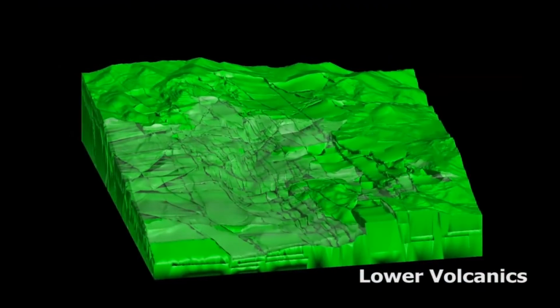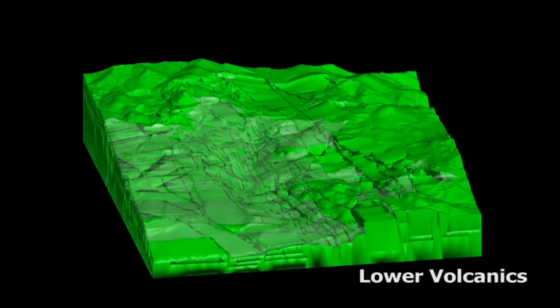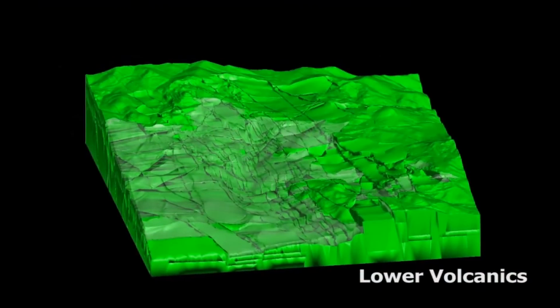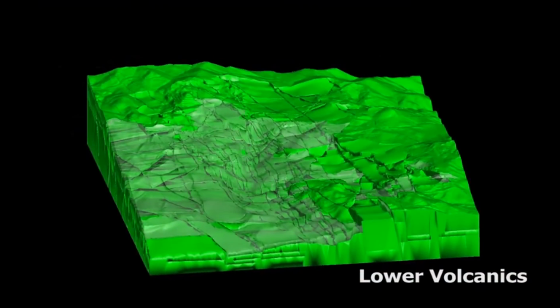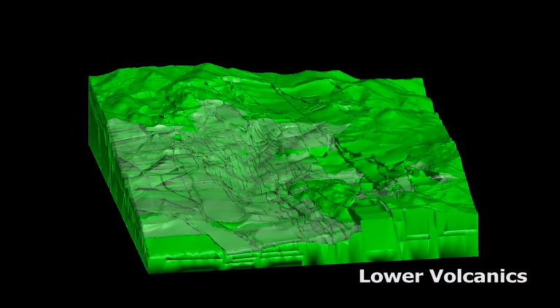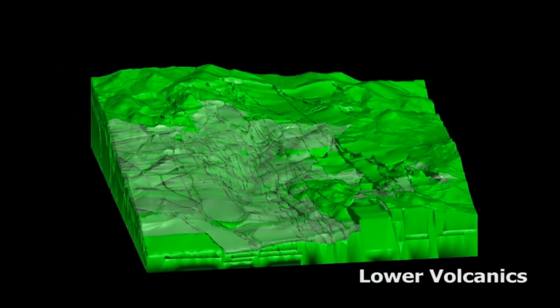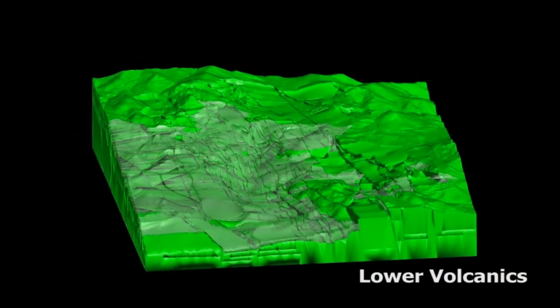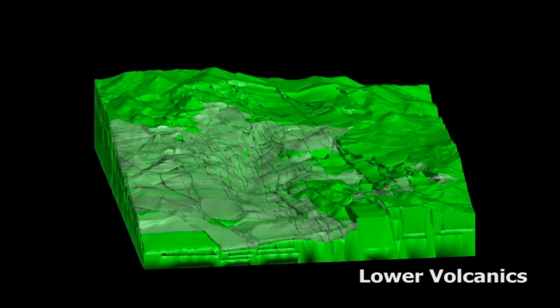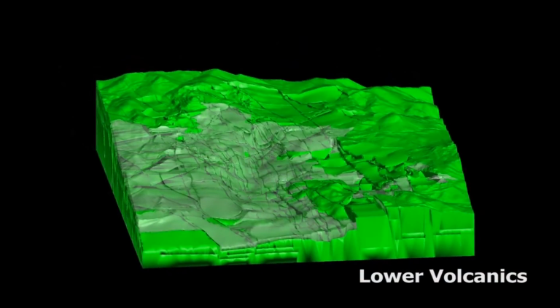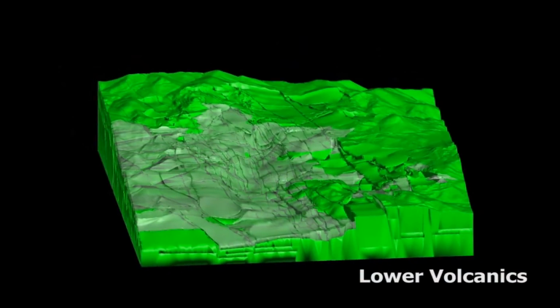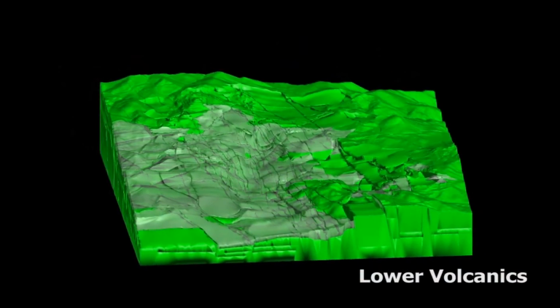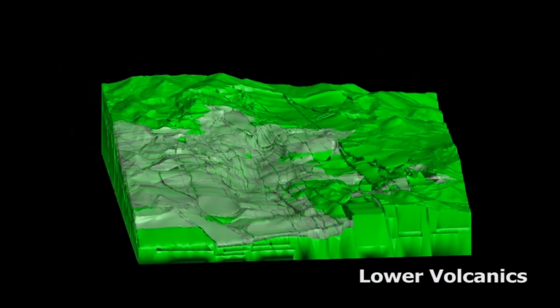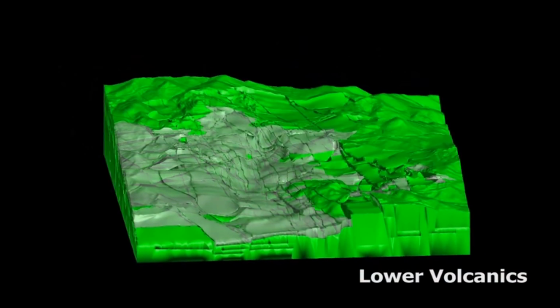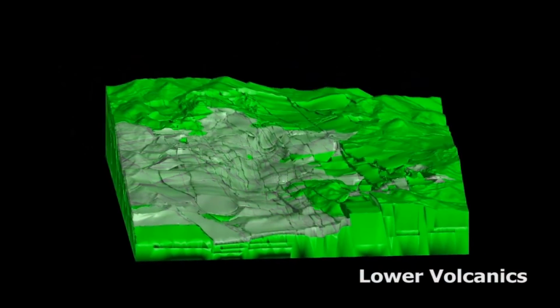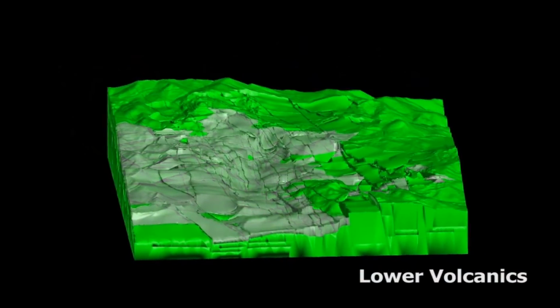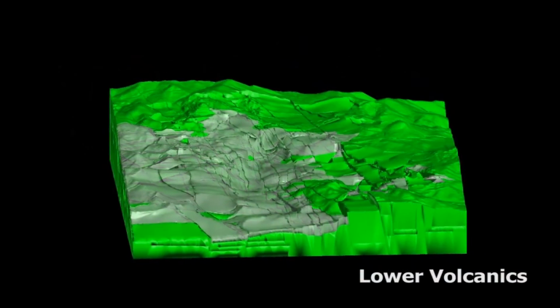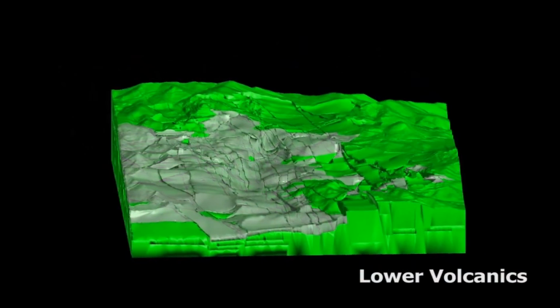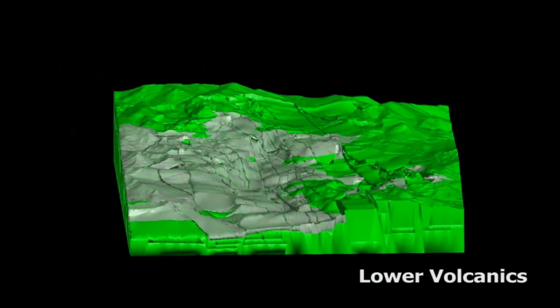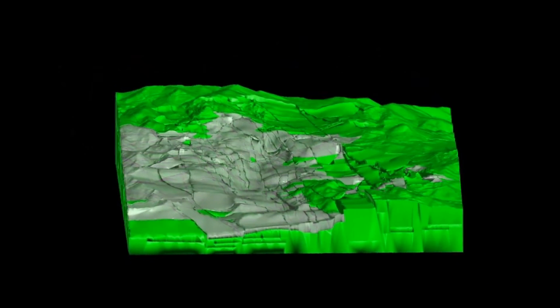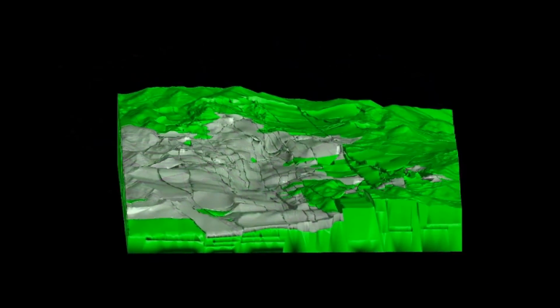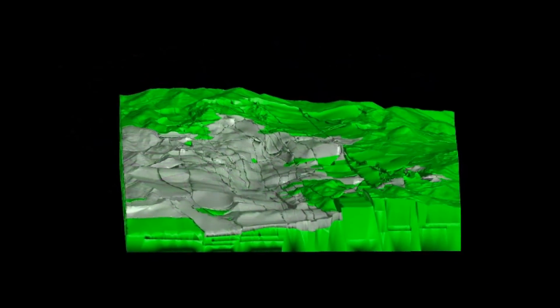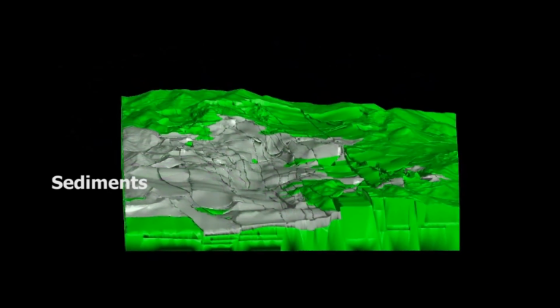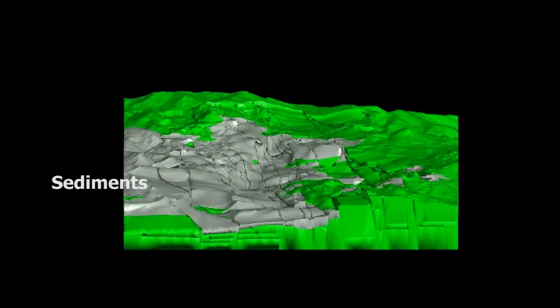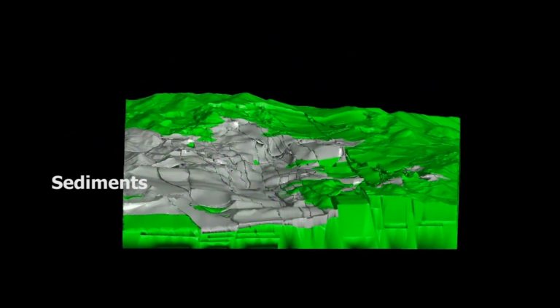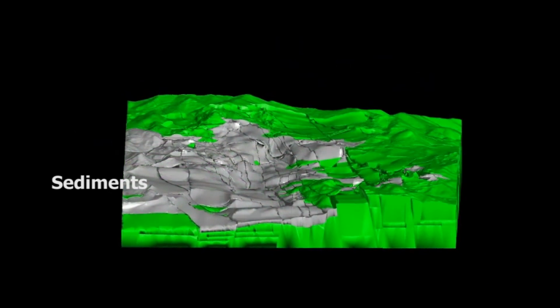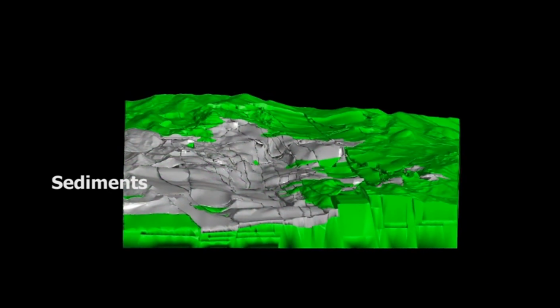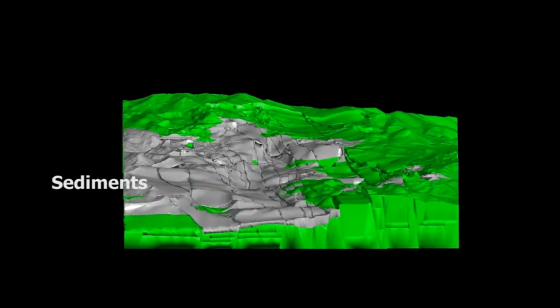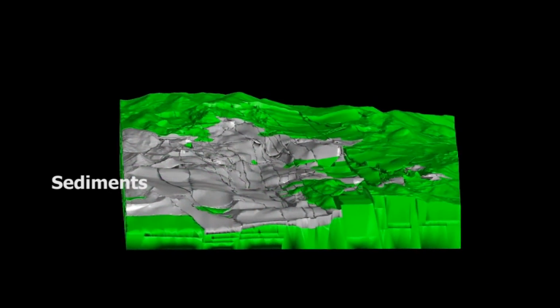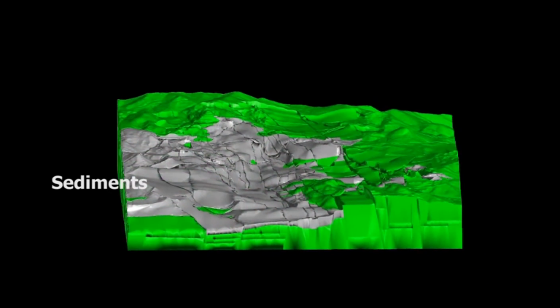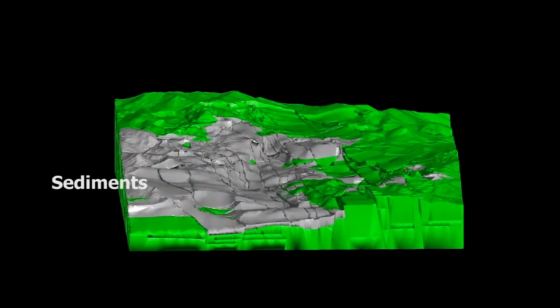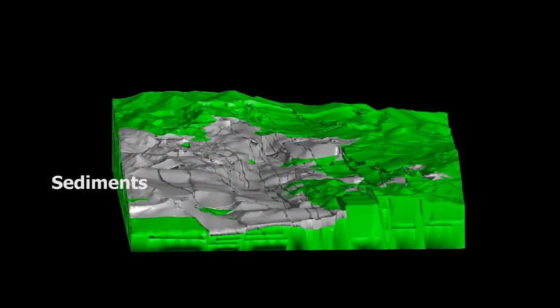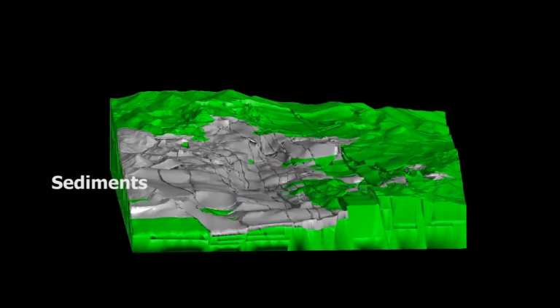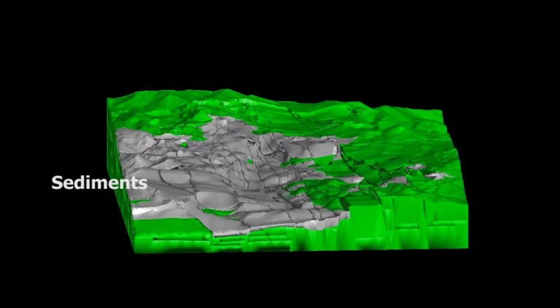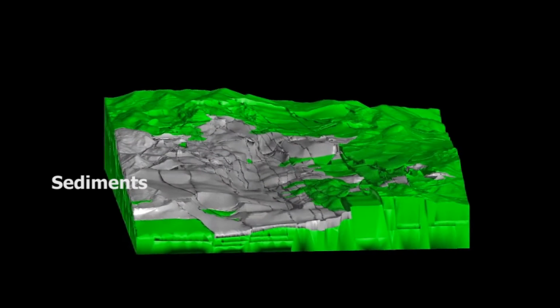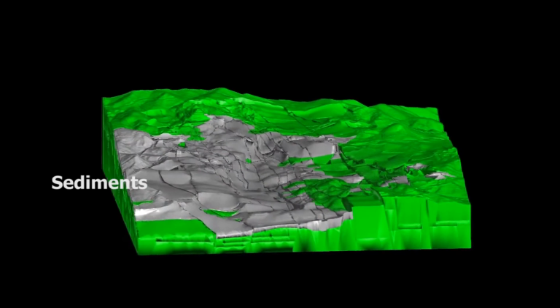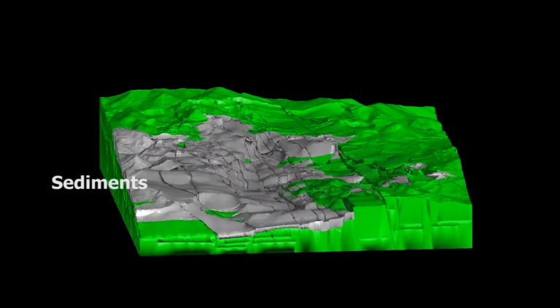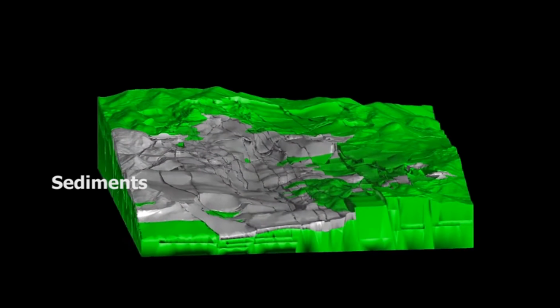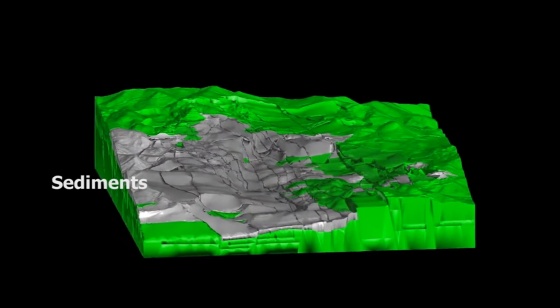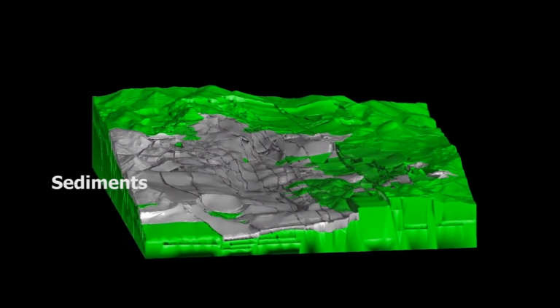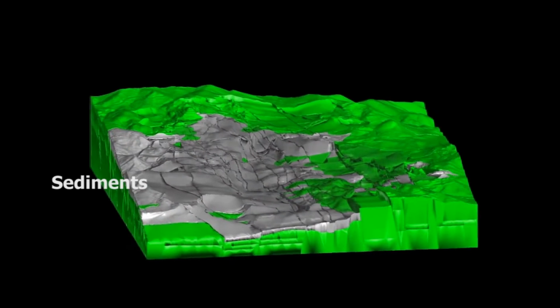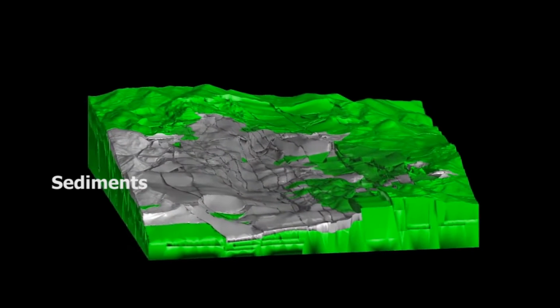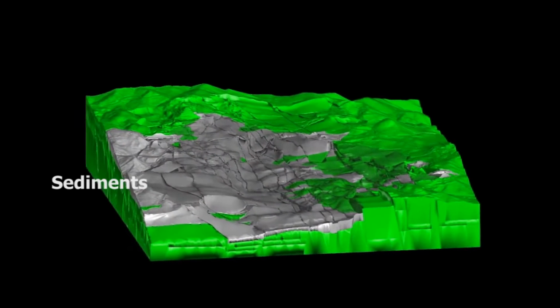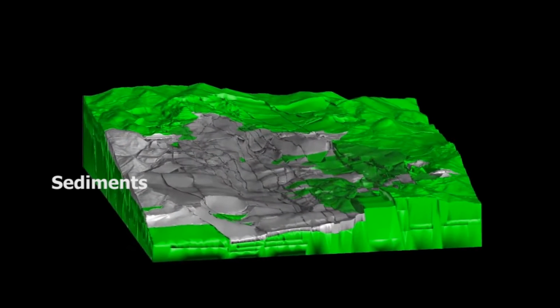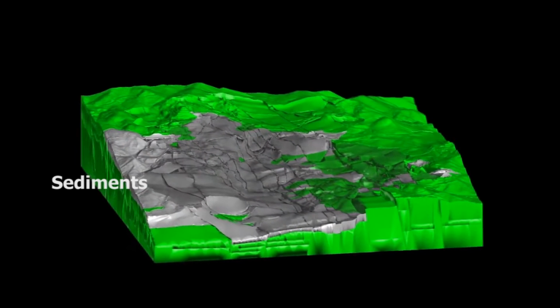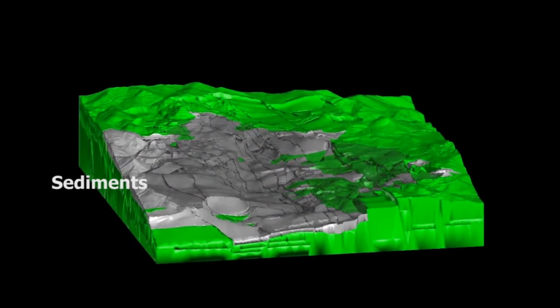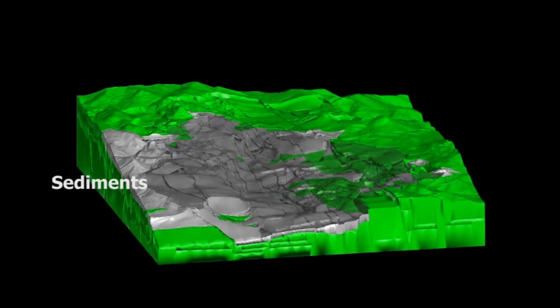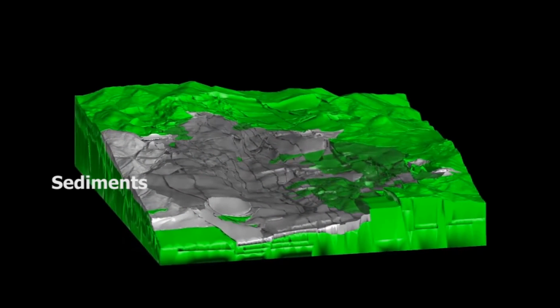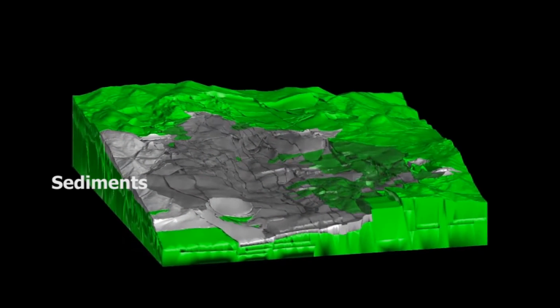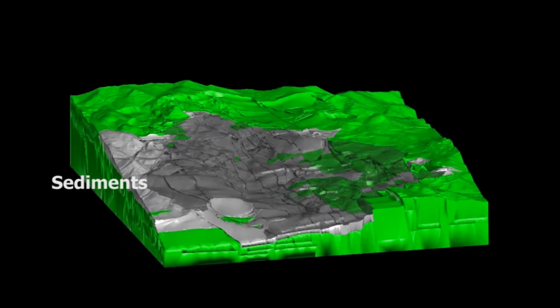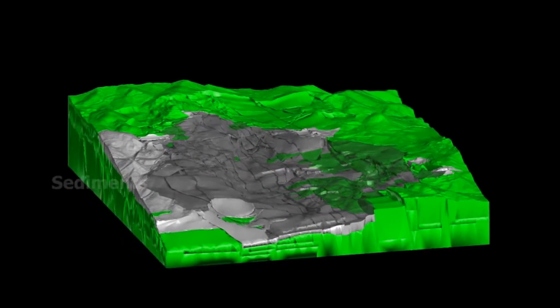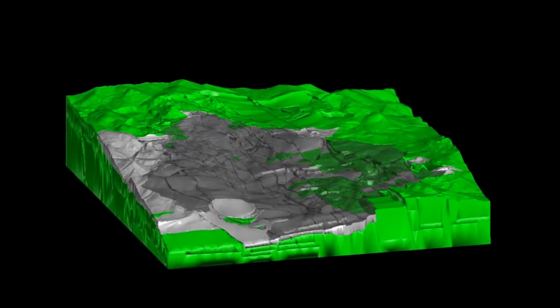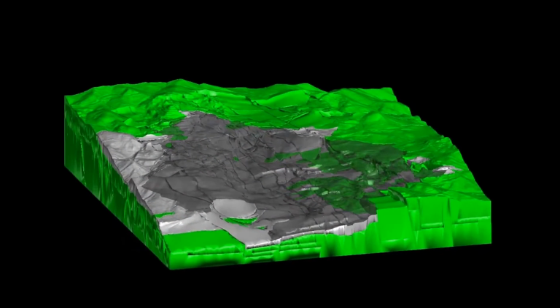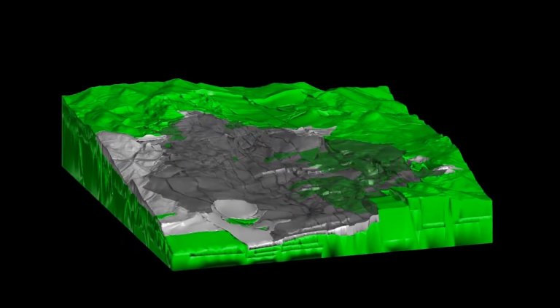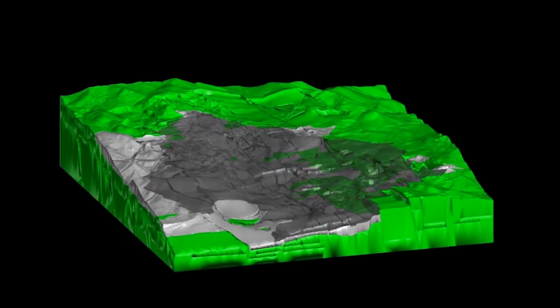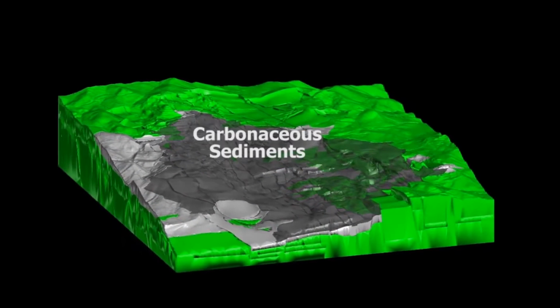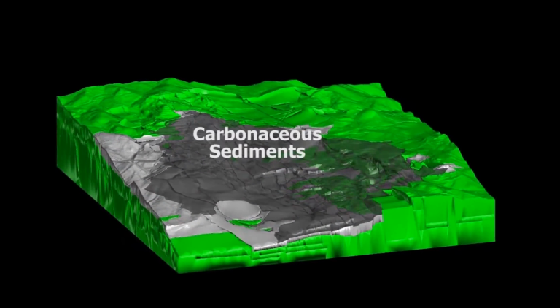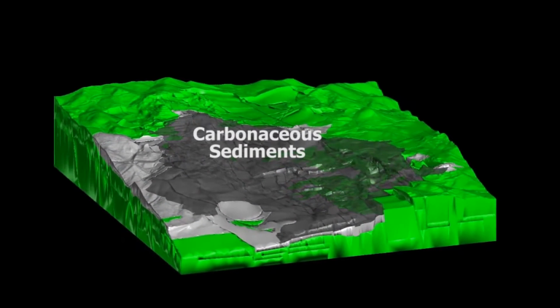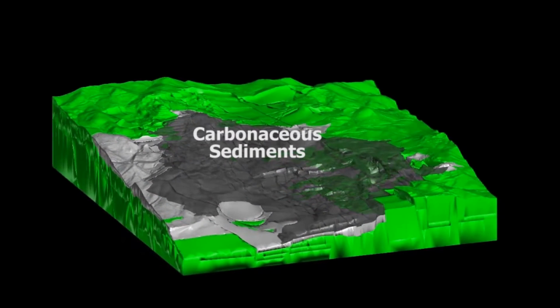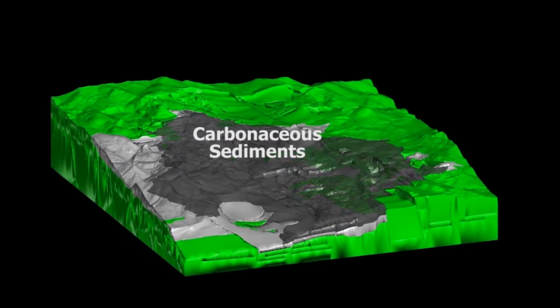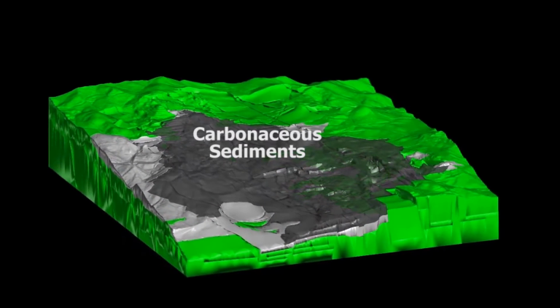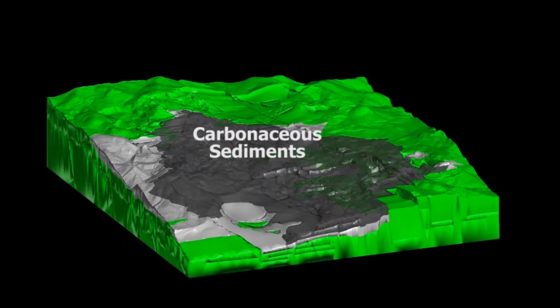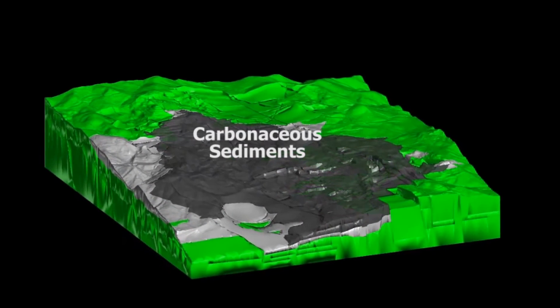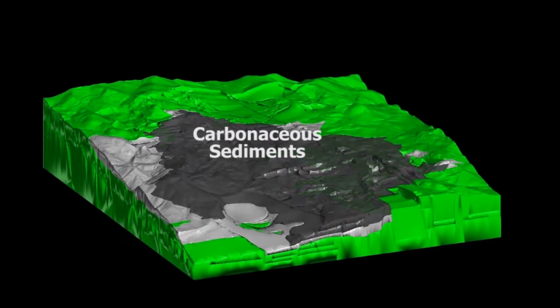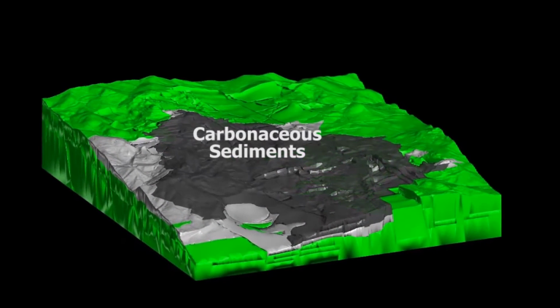The Pueblo Viejo deposit is classified as a Cretaceous, high-sulfidation, epithermal, gold, silver, copper, and zinc deposit.